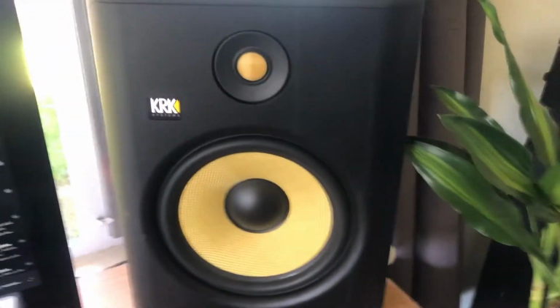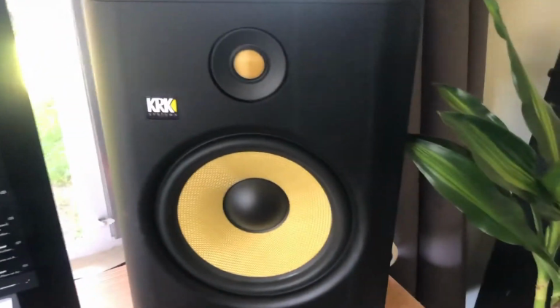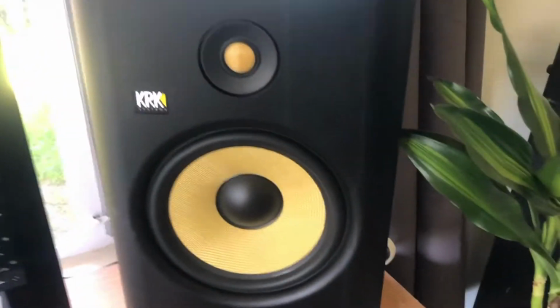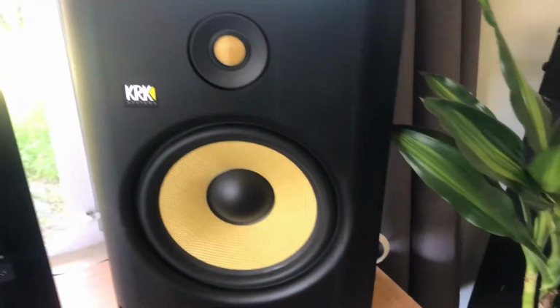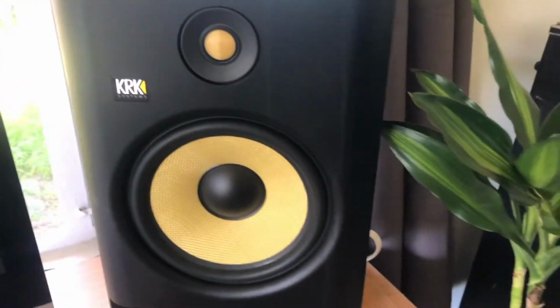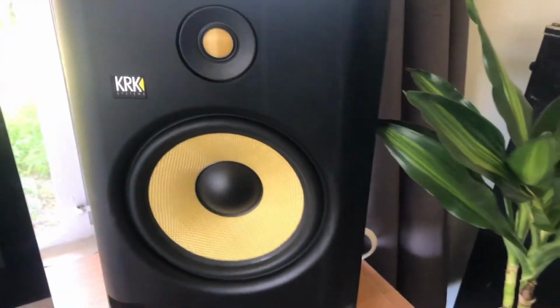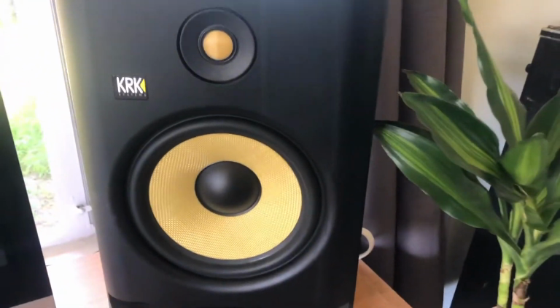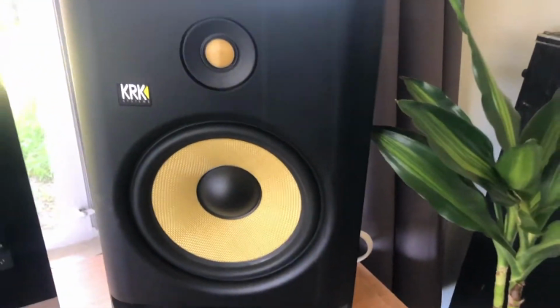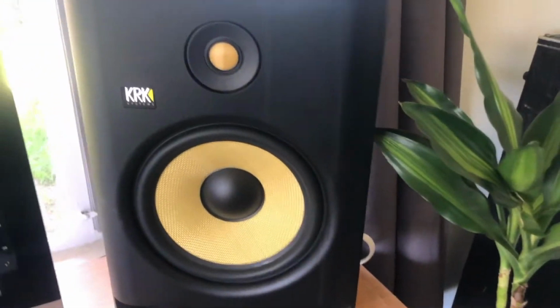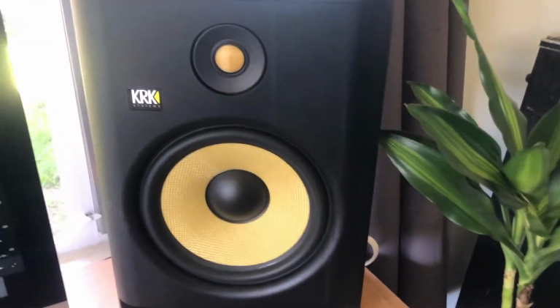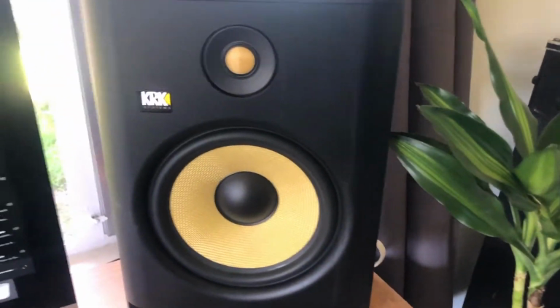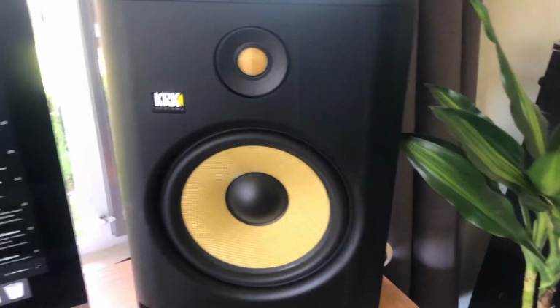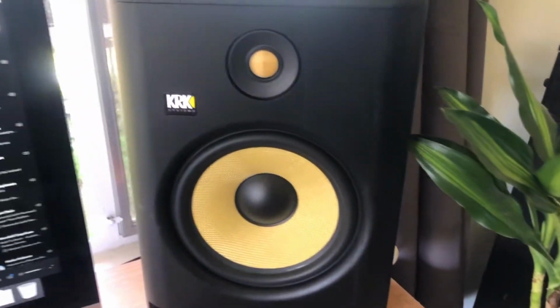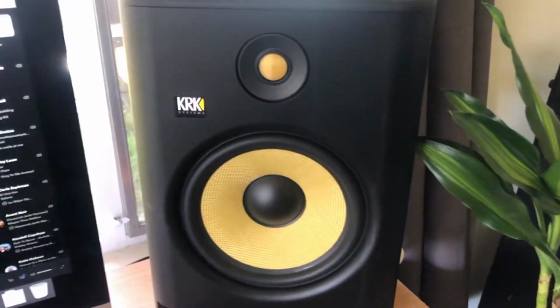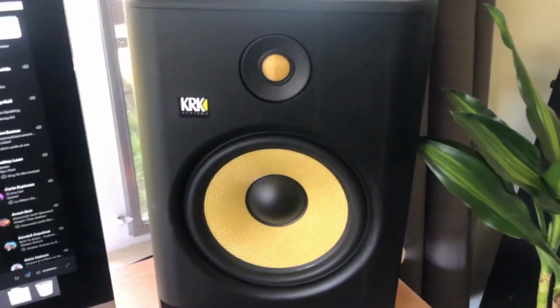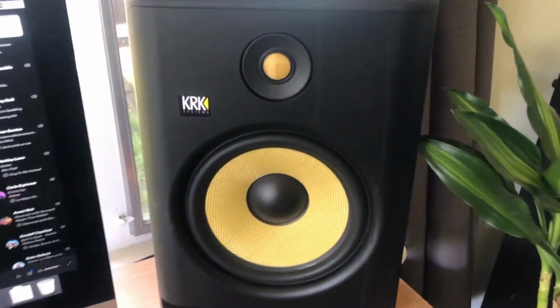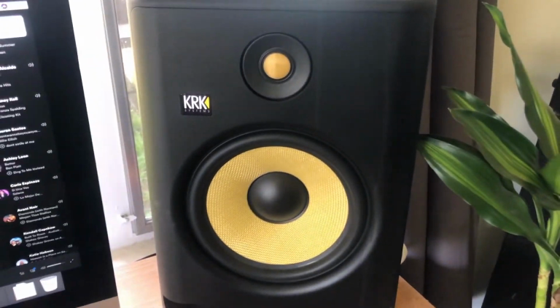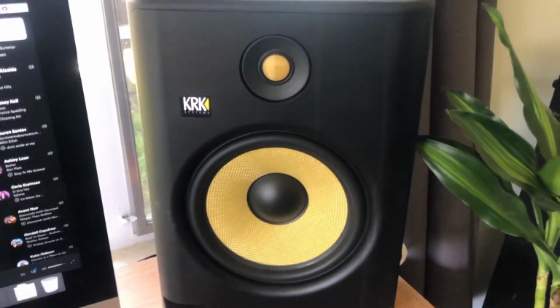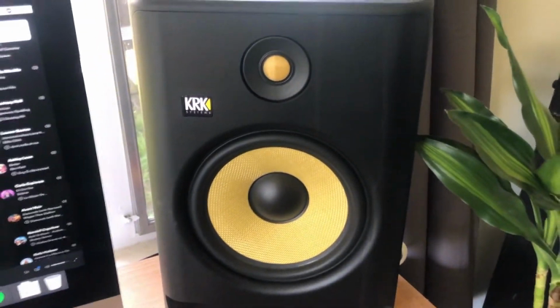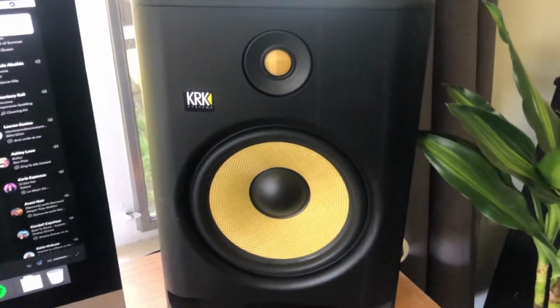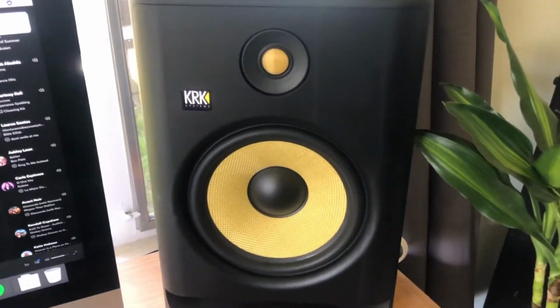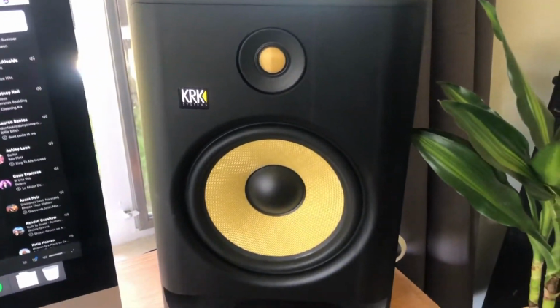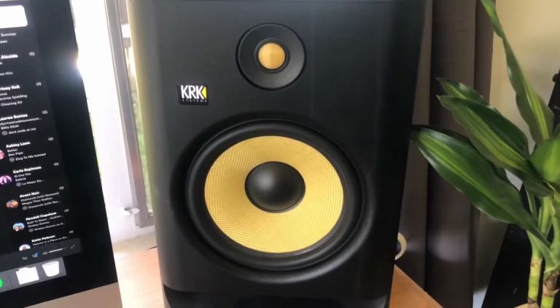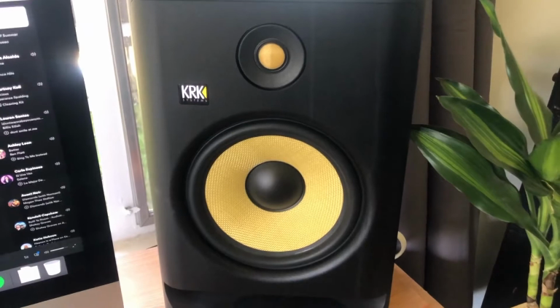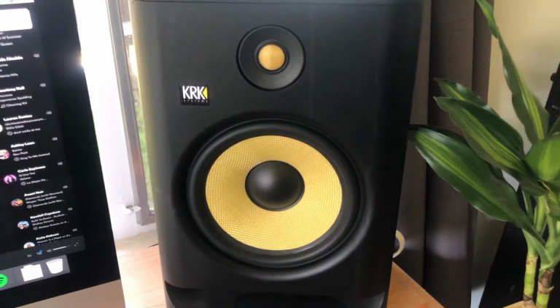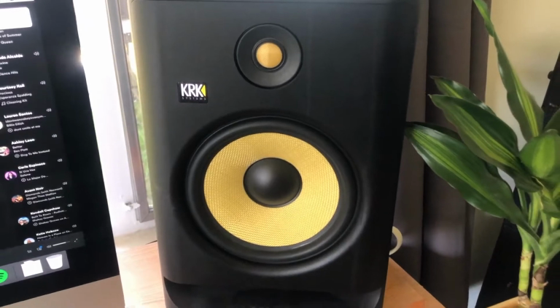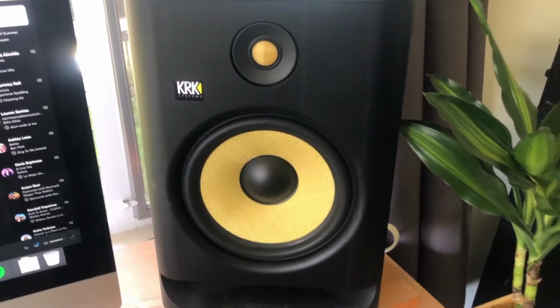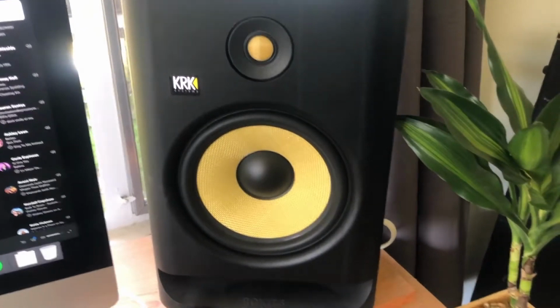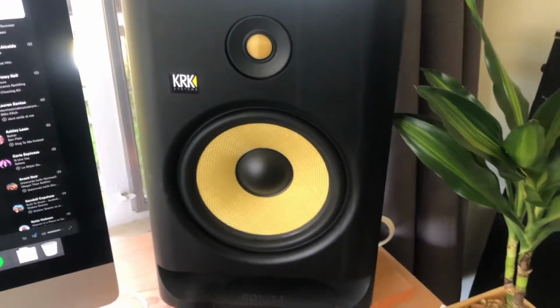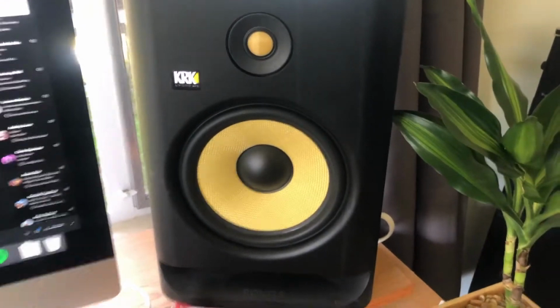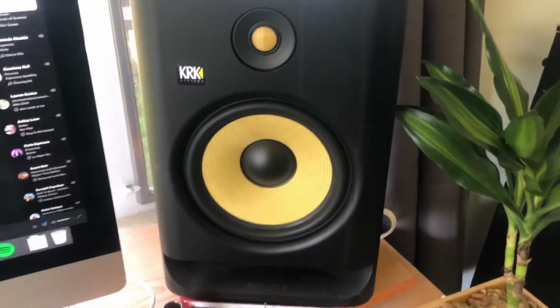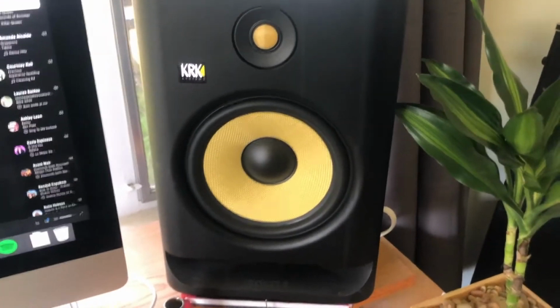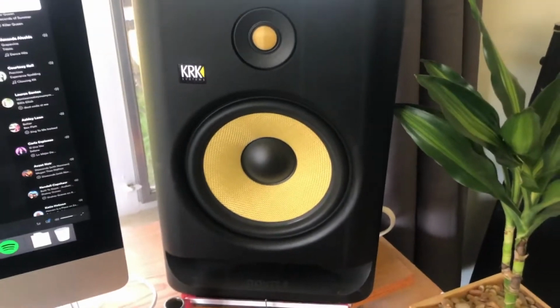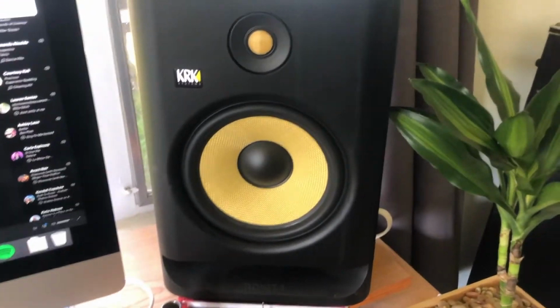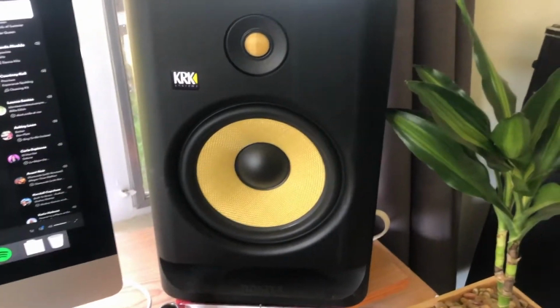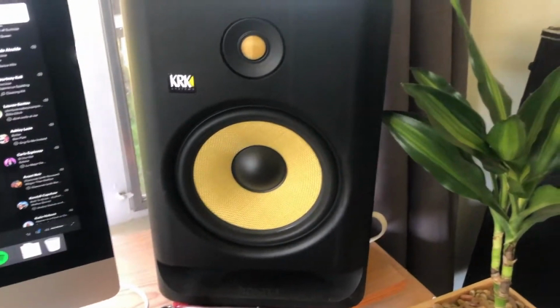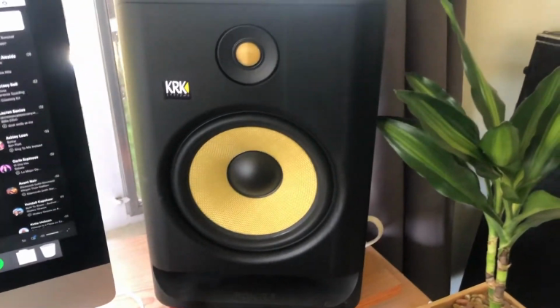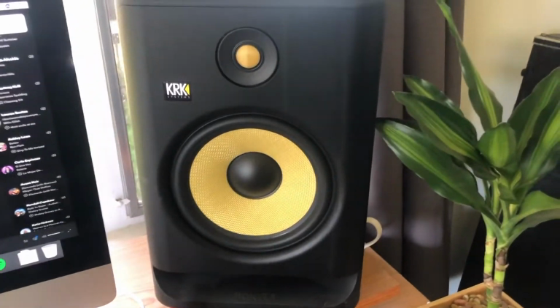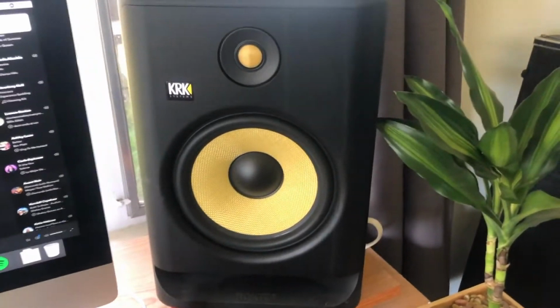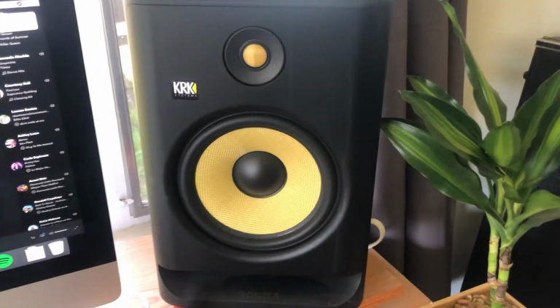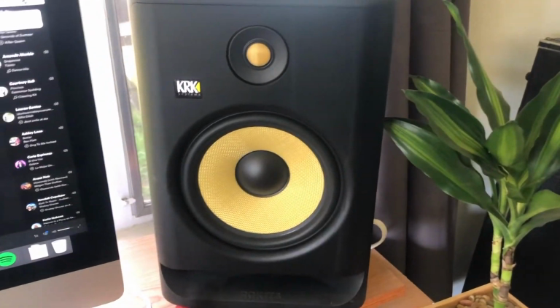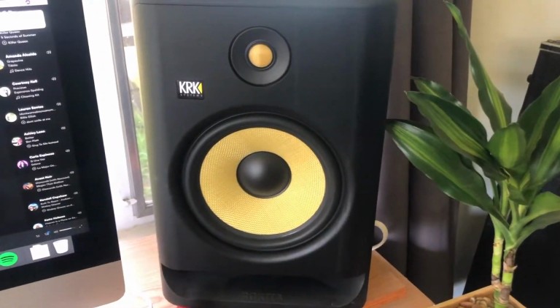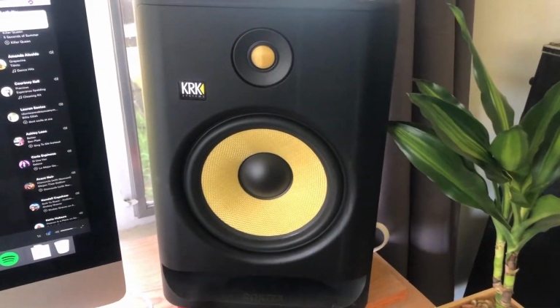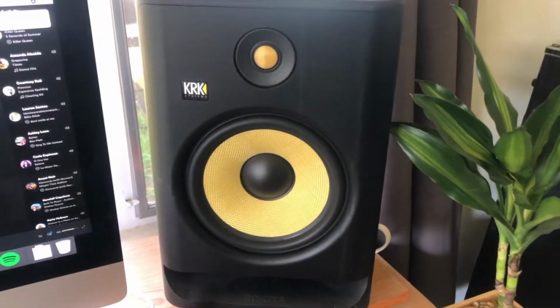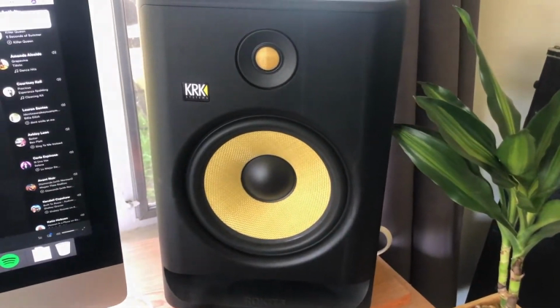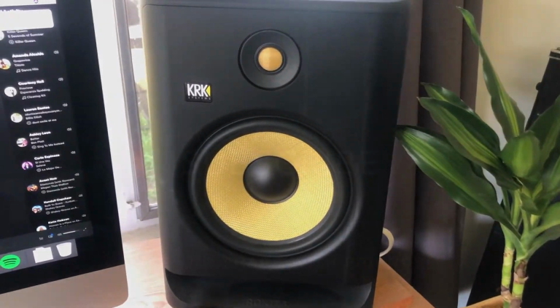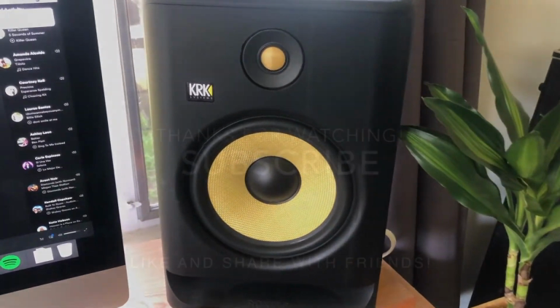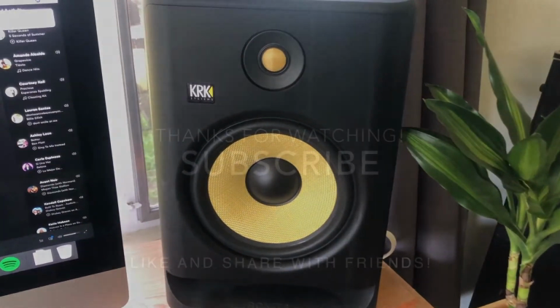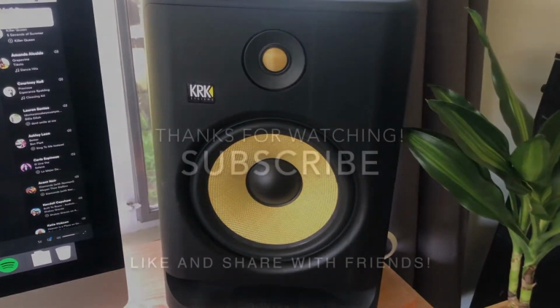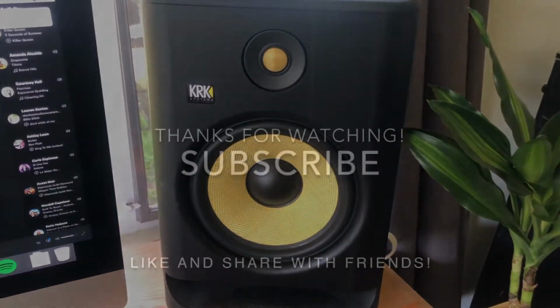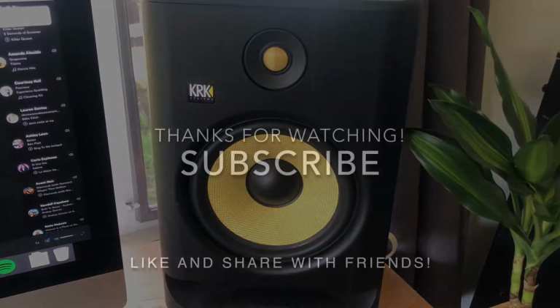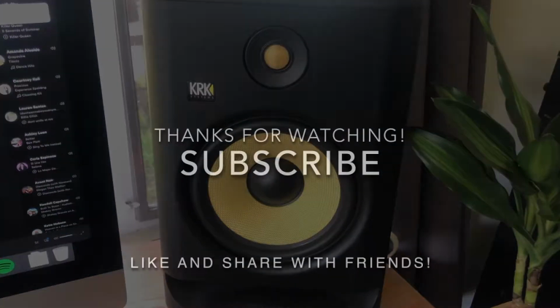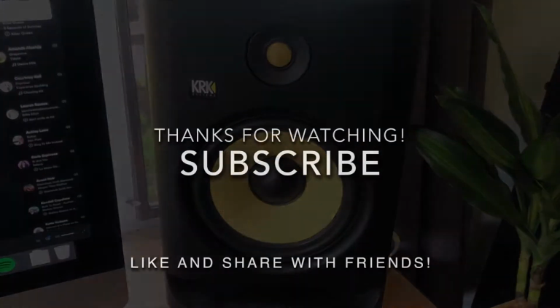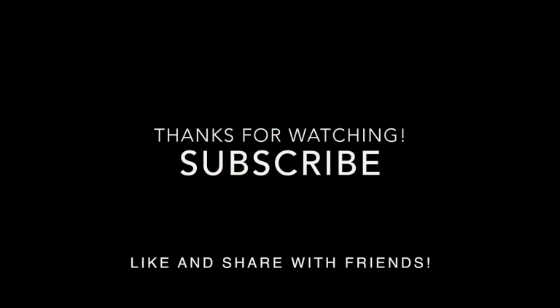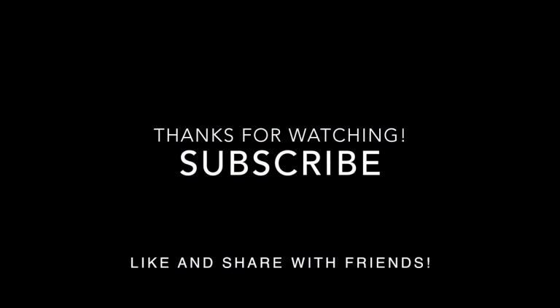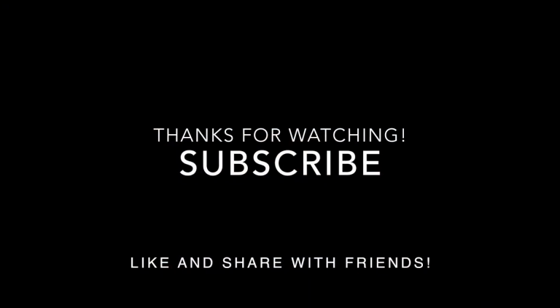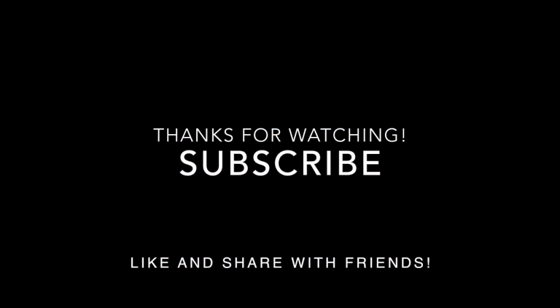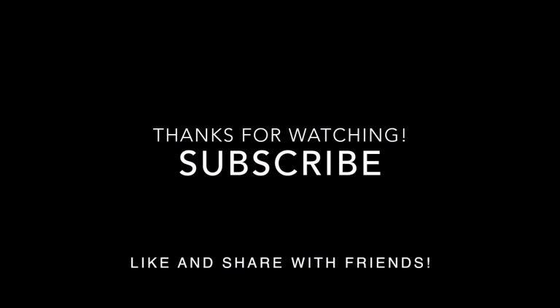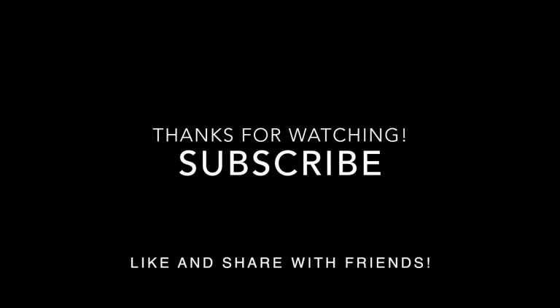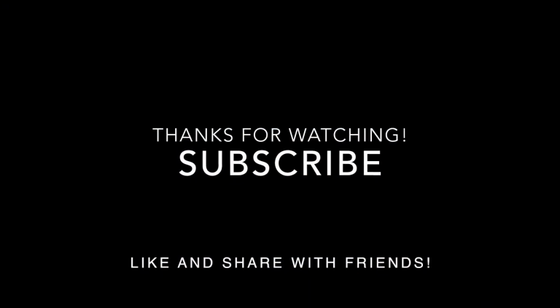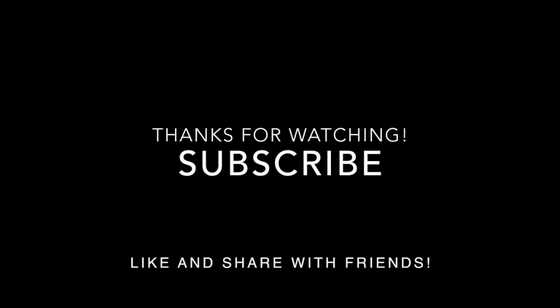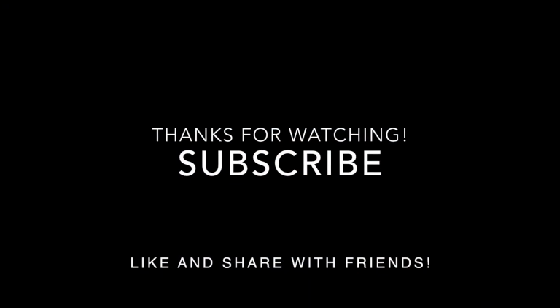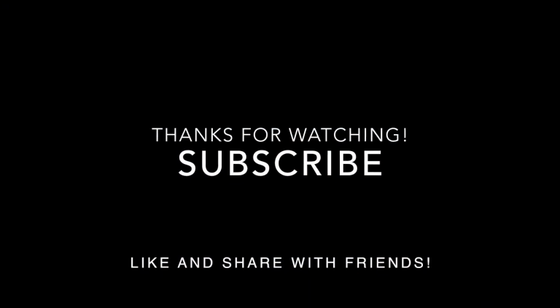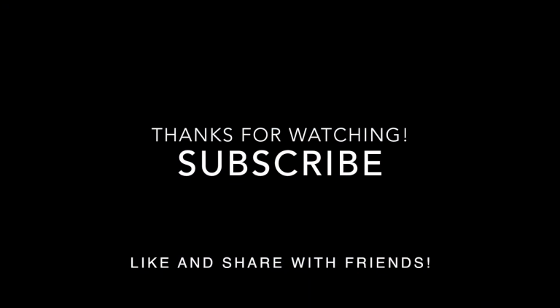That's it for me. If you guys have any insights into whether or not you think these monitors are good for hardstyle, or if you have any questions, feel free to let me know in the comments. Take it easy.